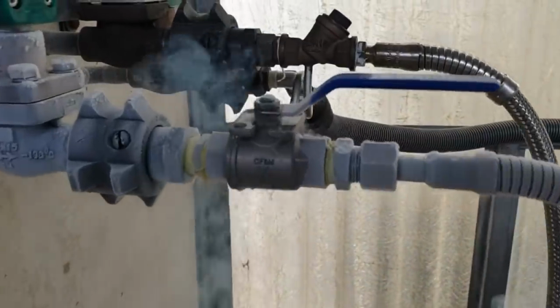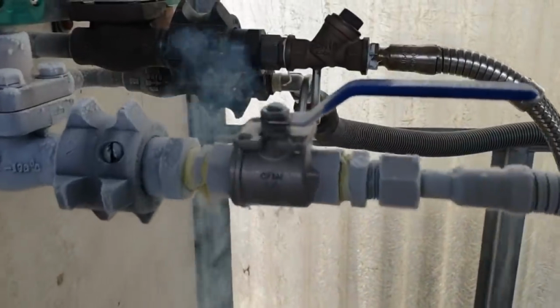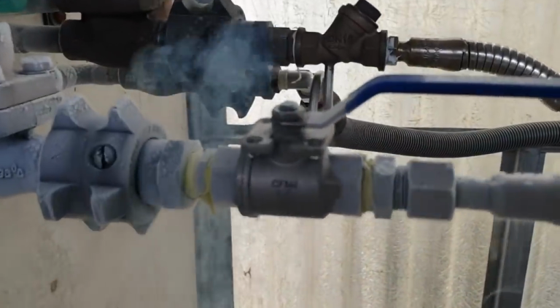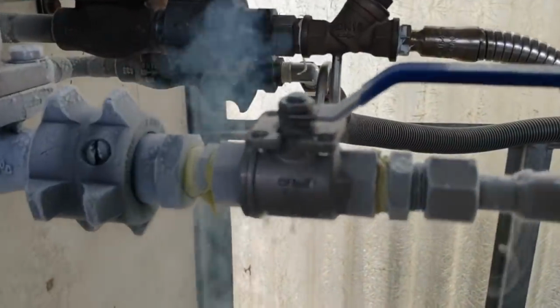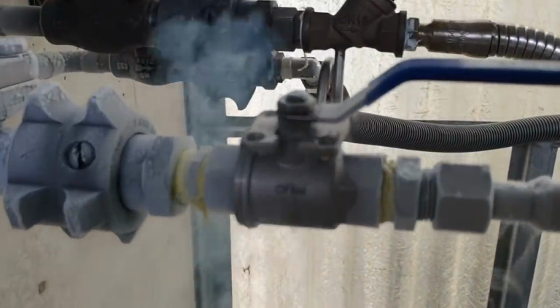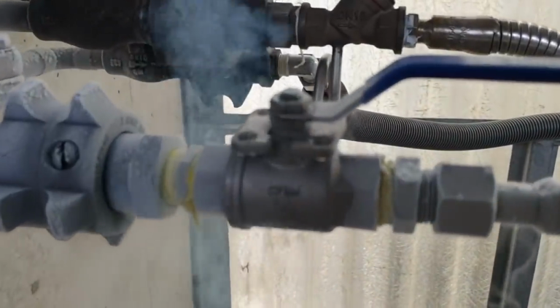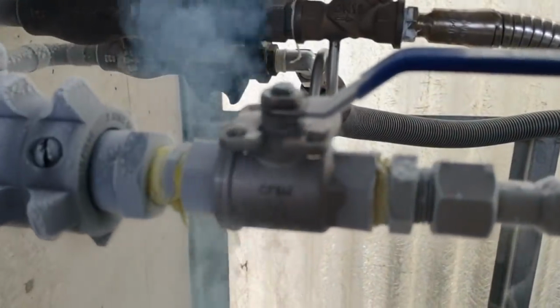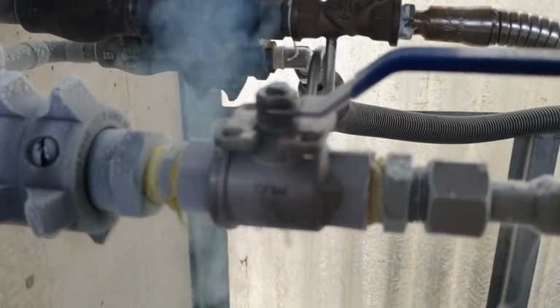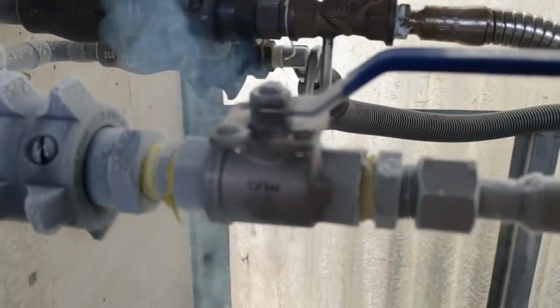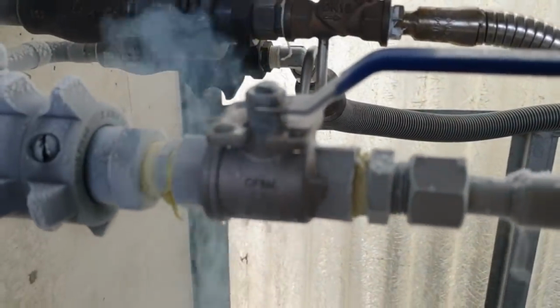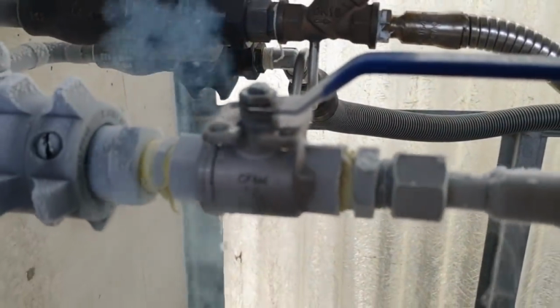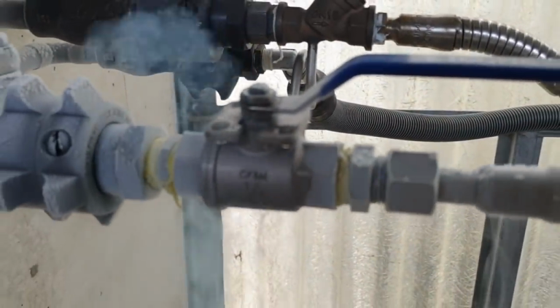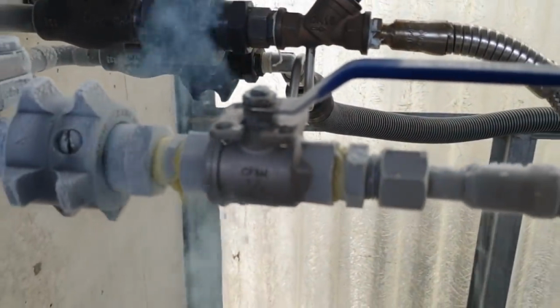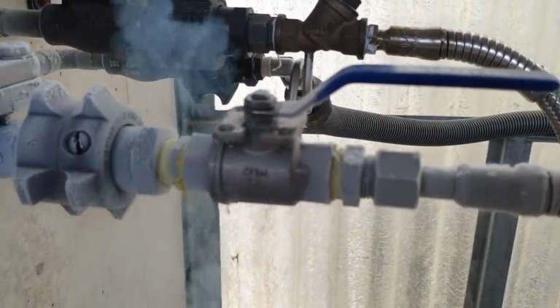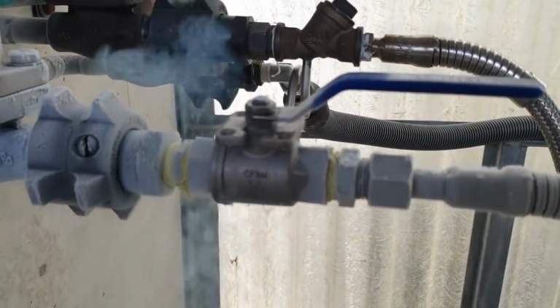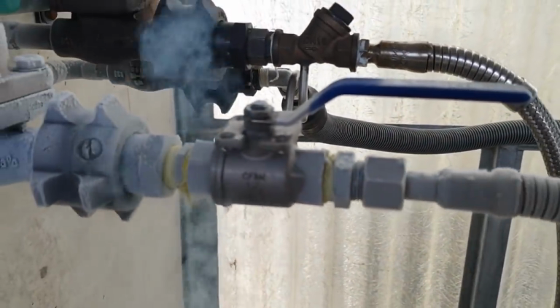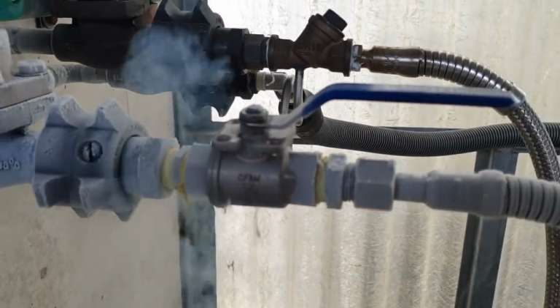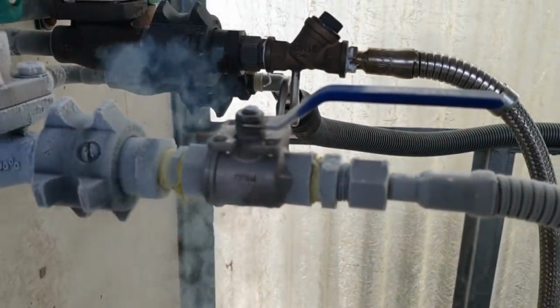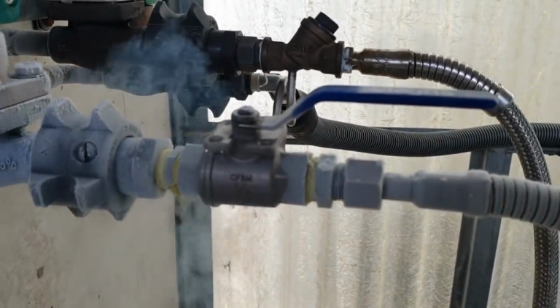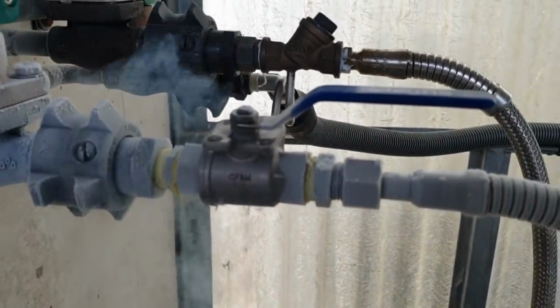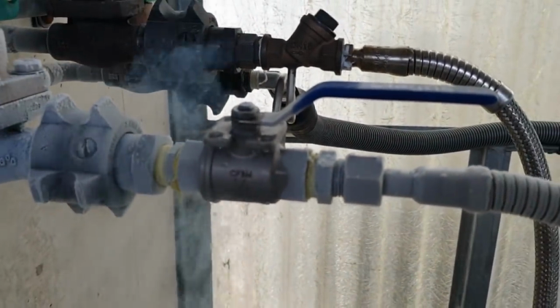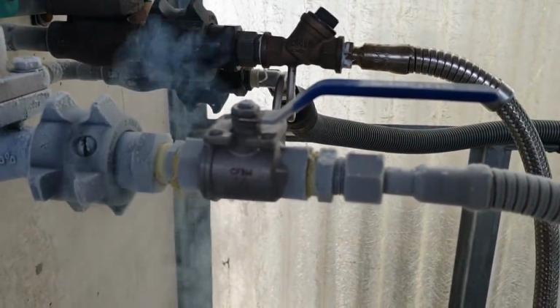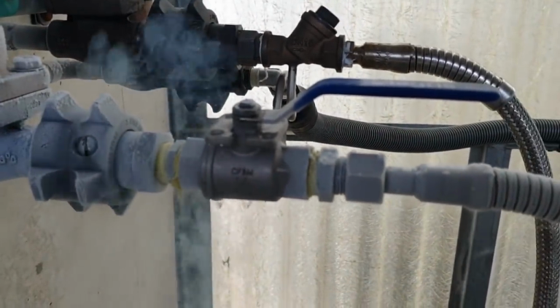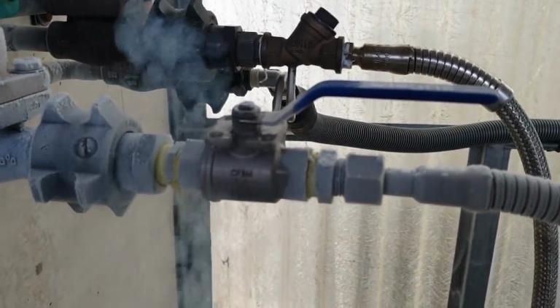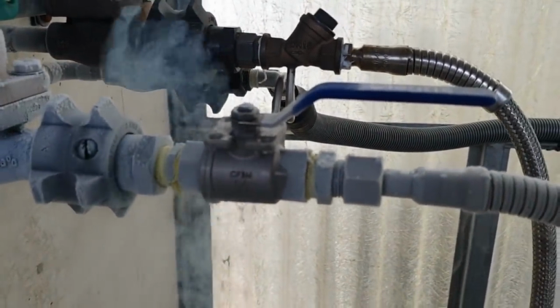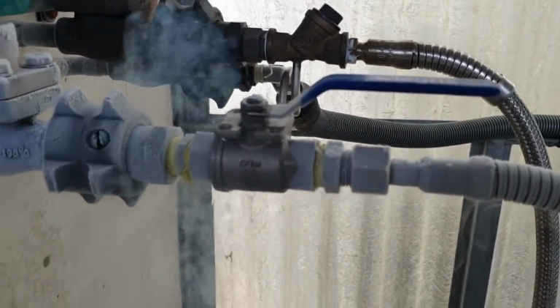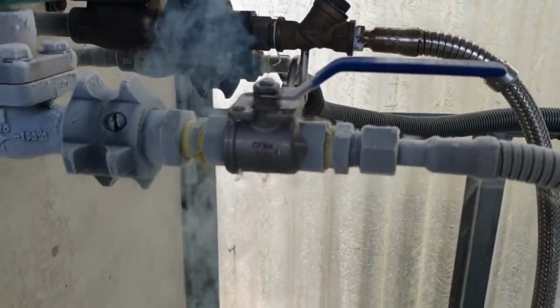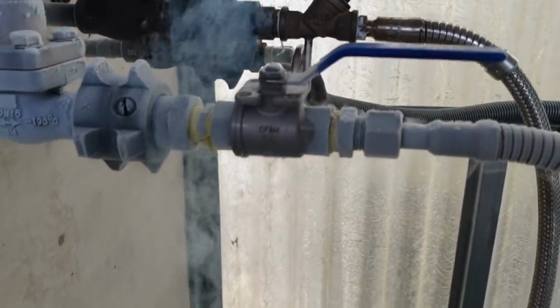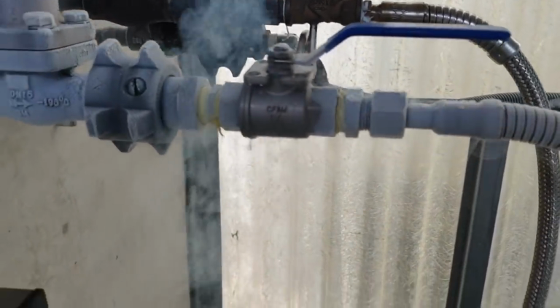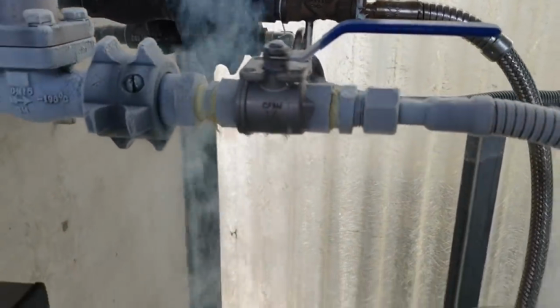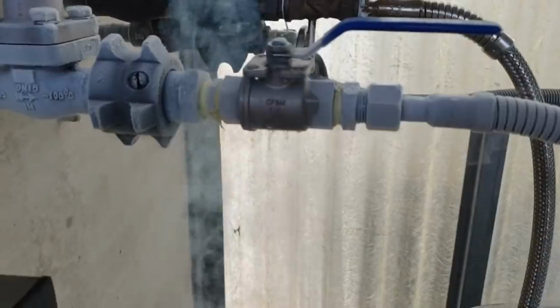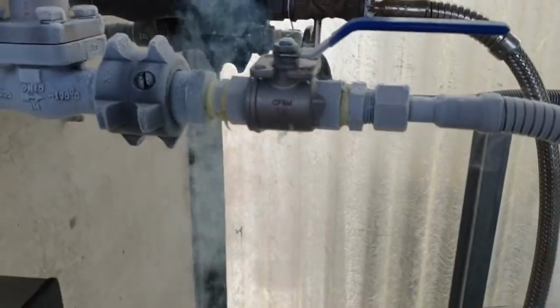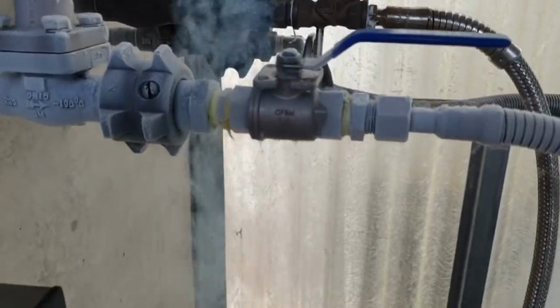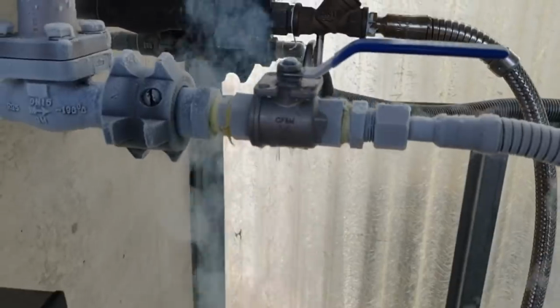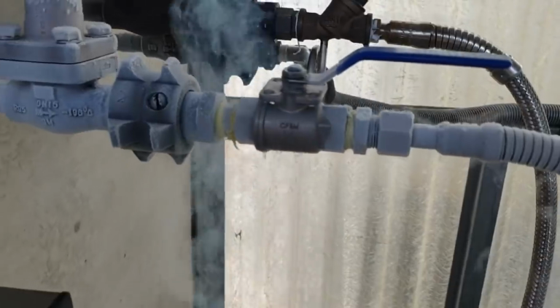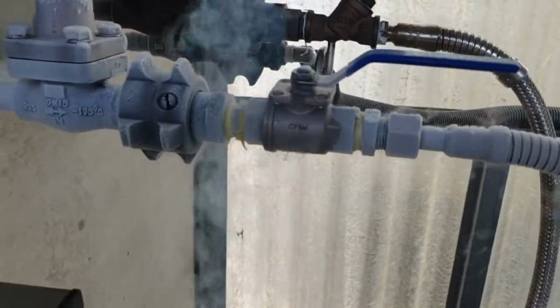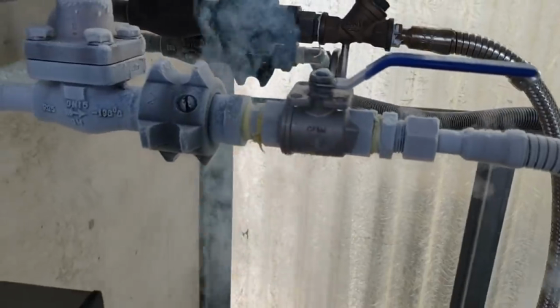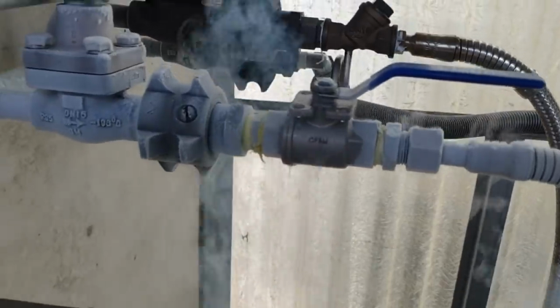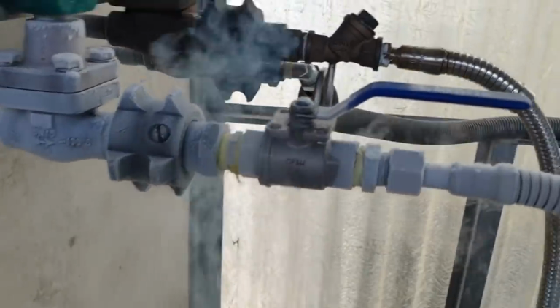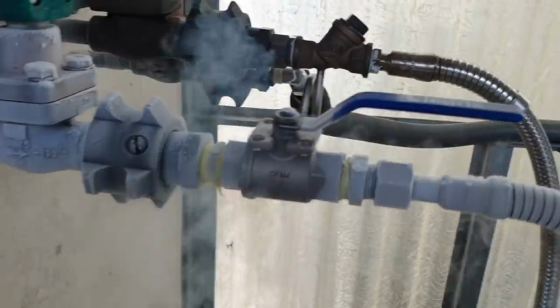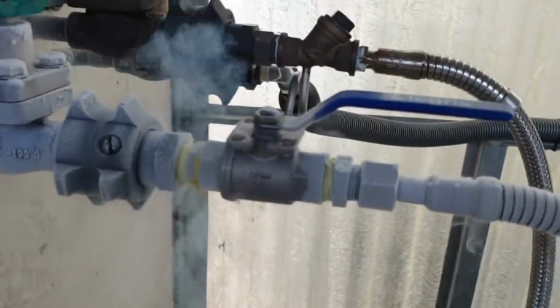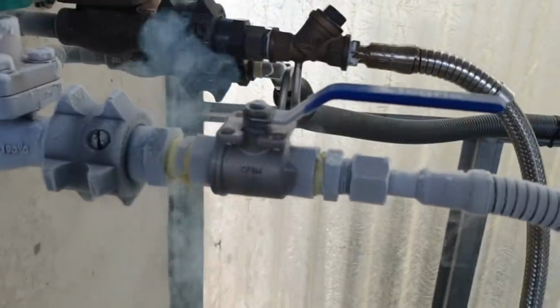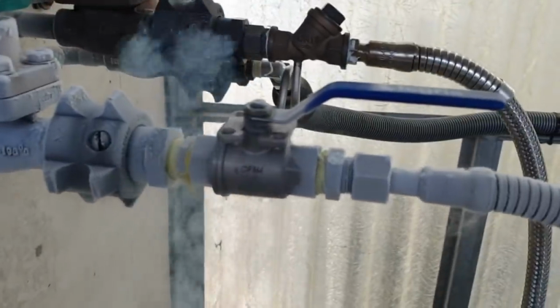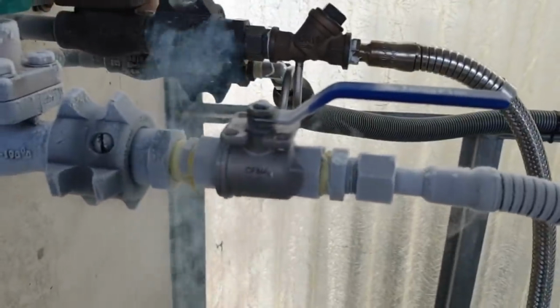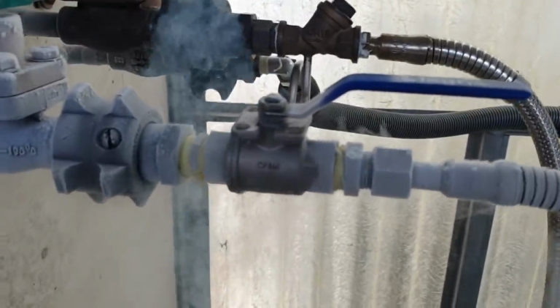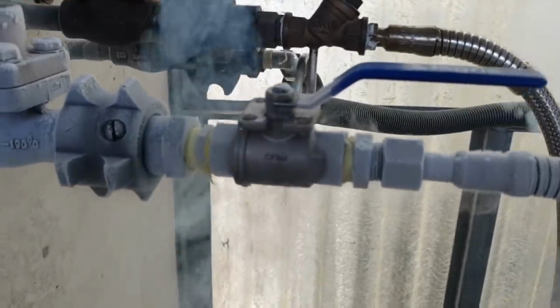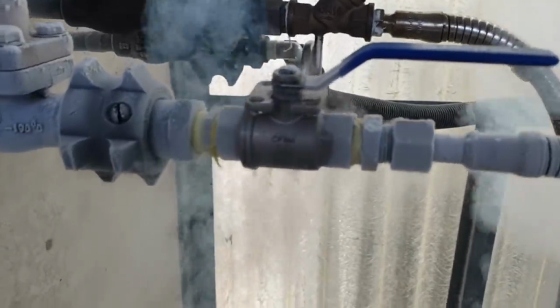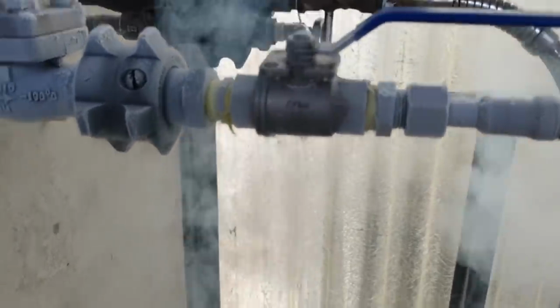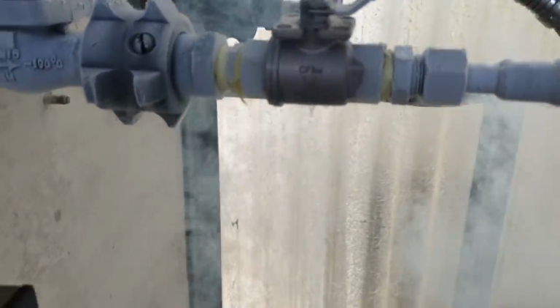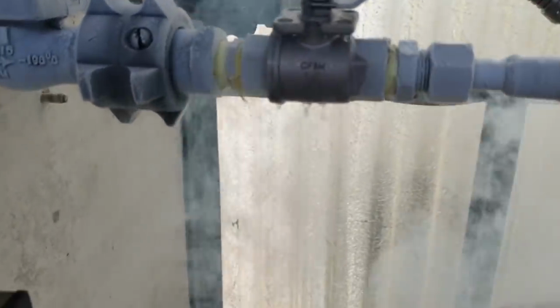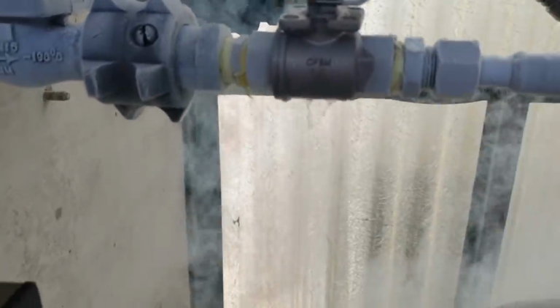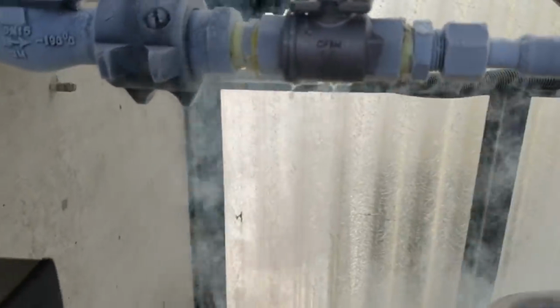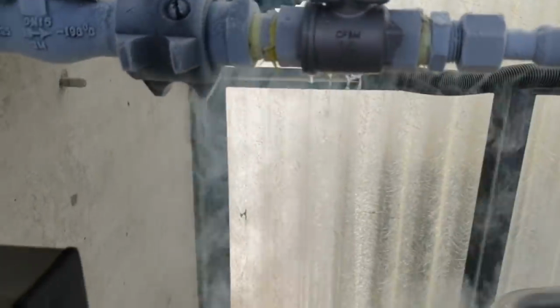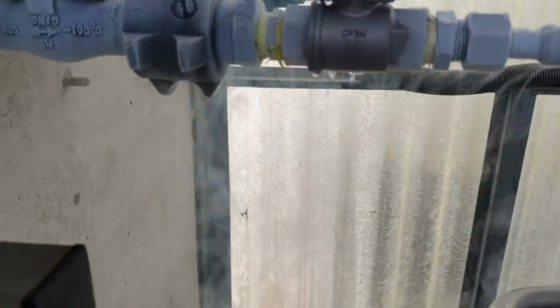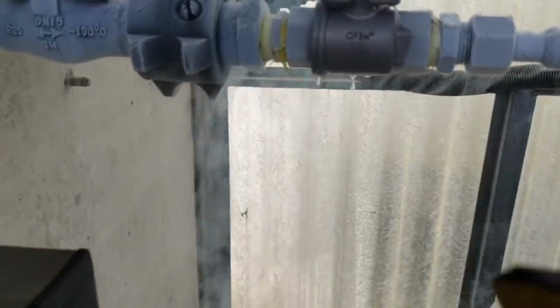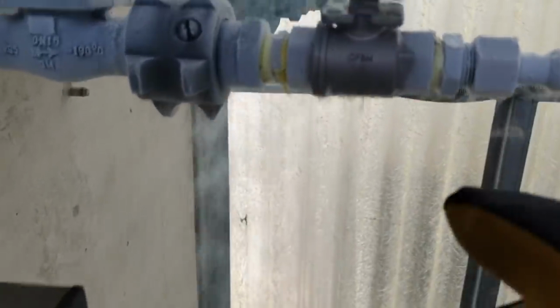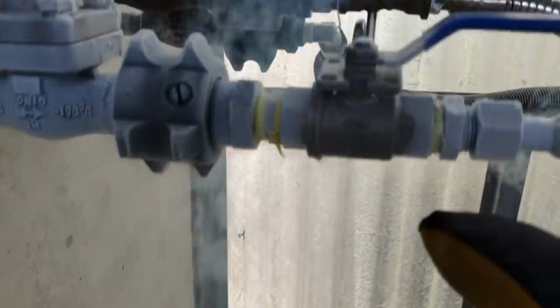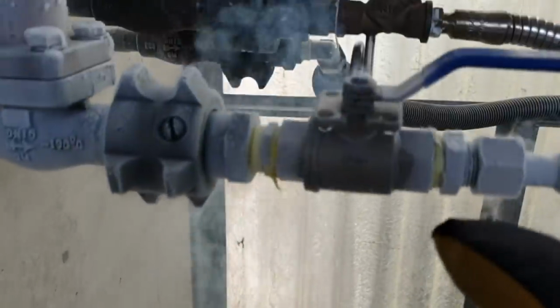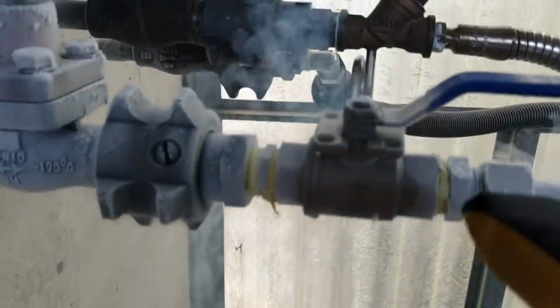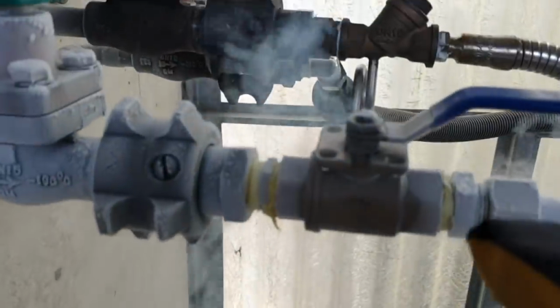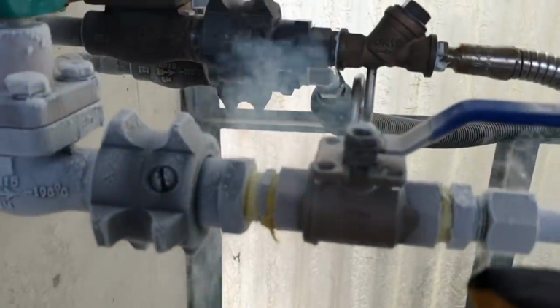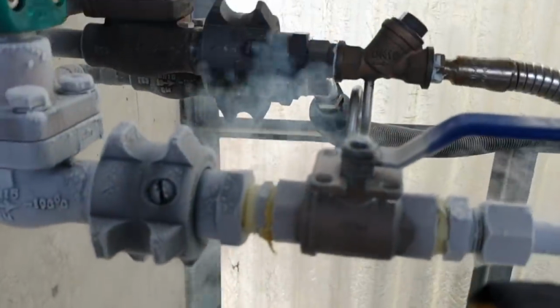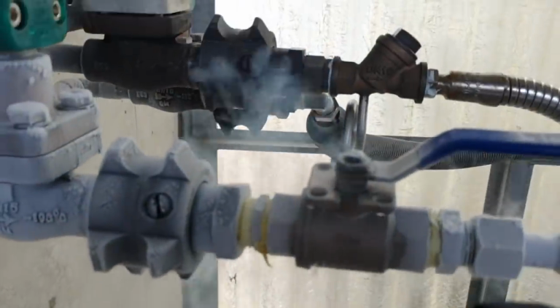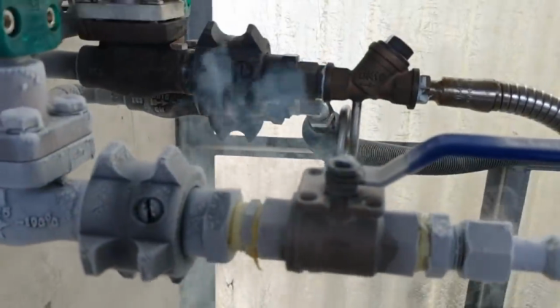And that shouldn't be like that. That's a leaky joint. That's liquid nitrogen coming out of there.